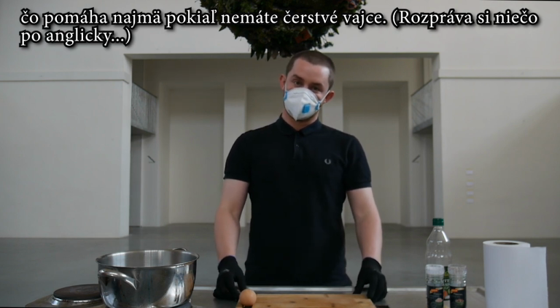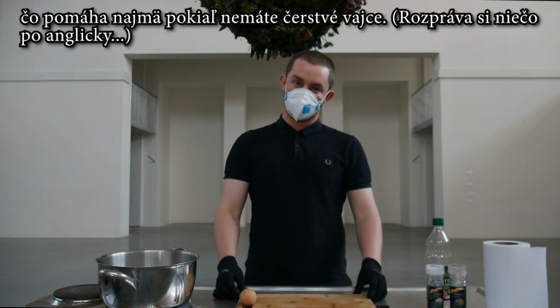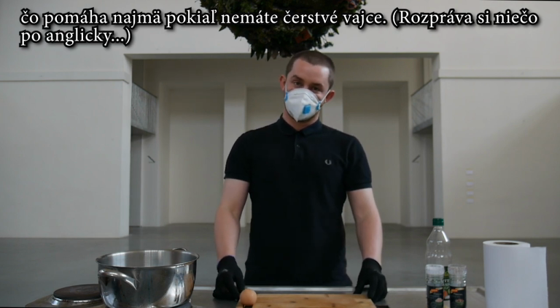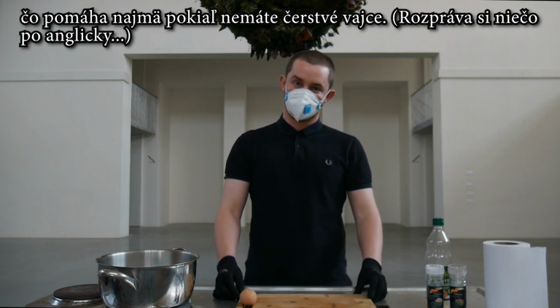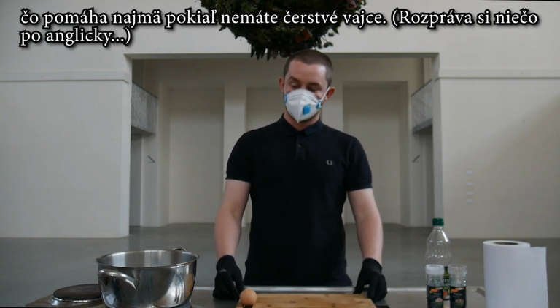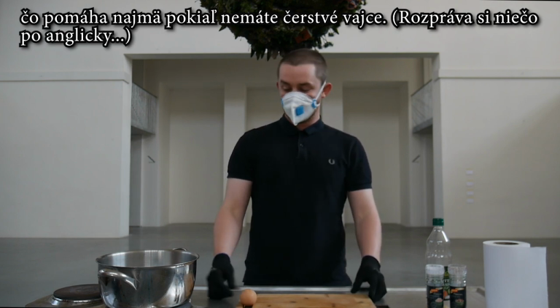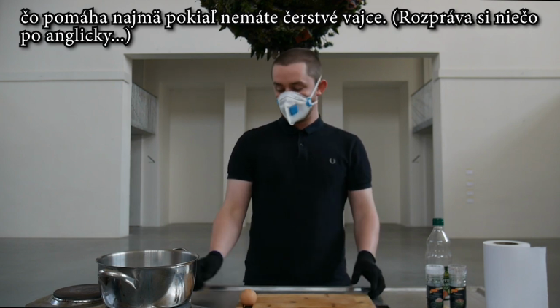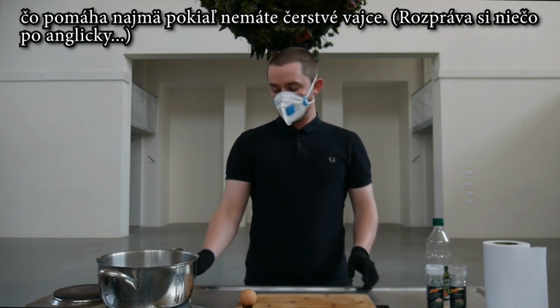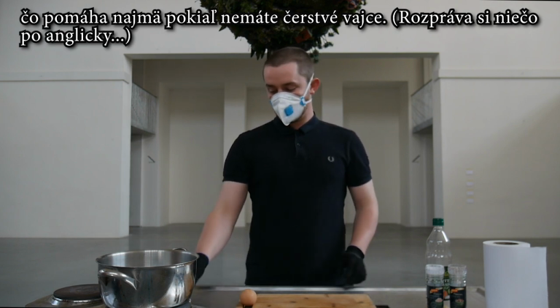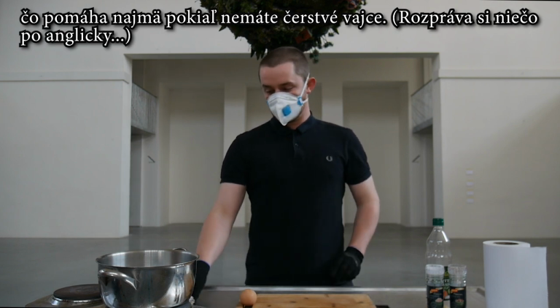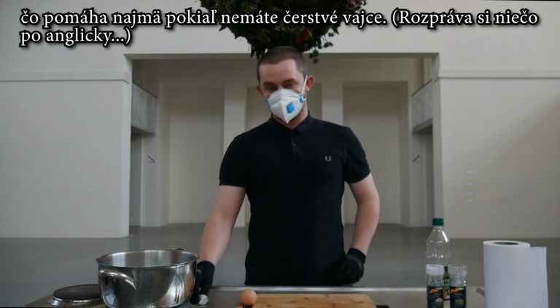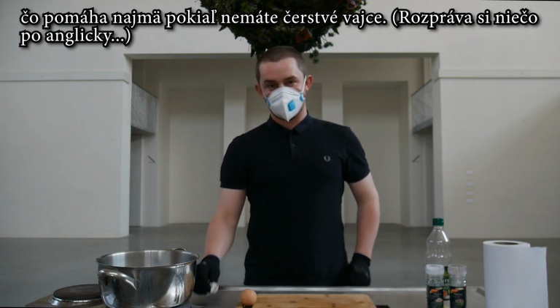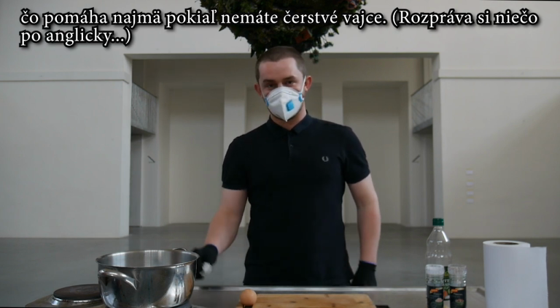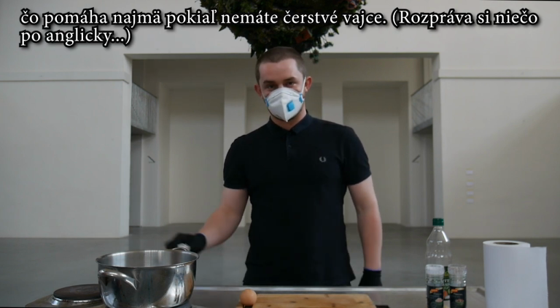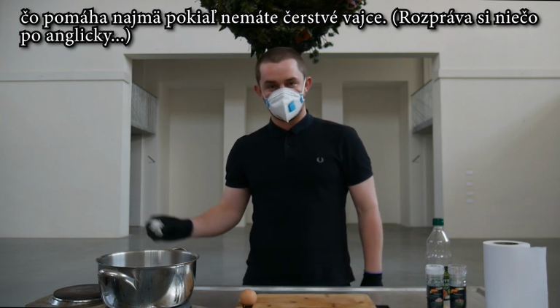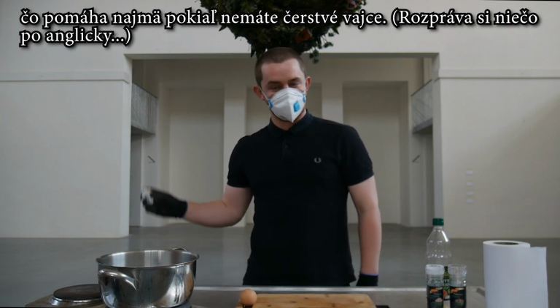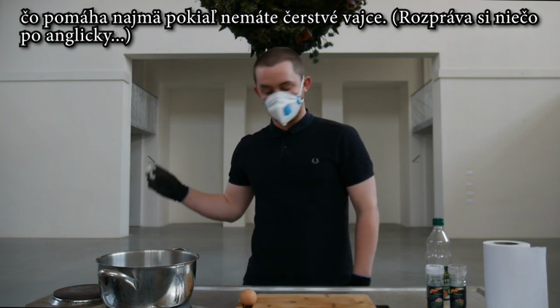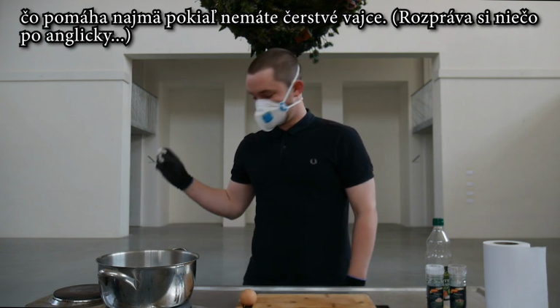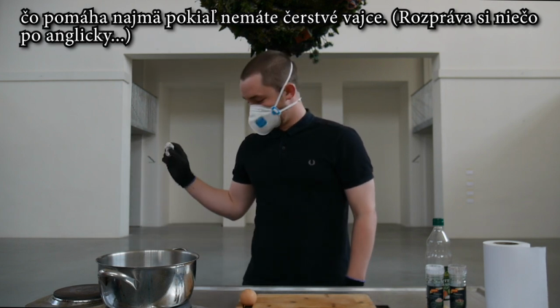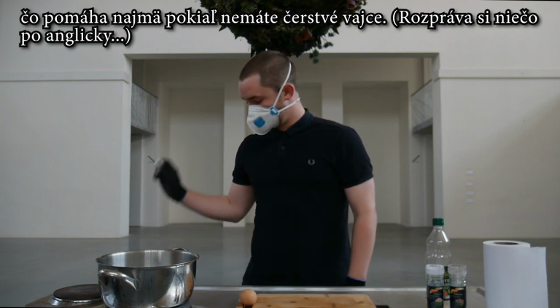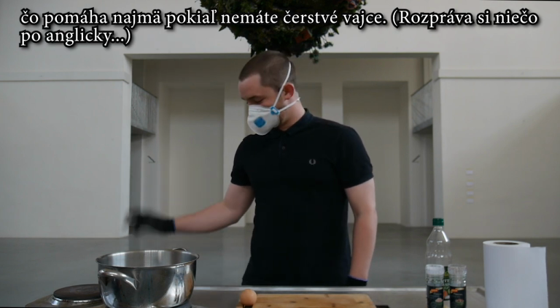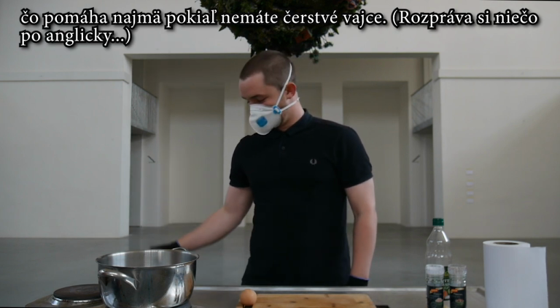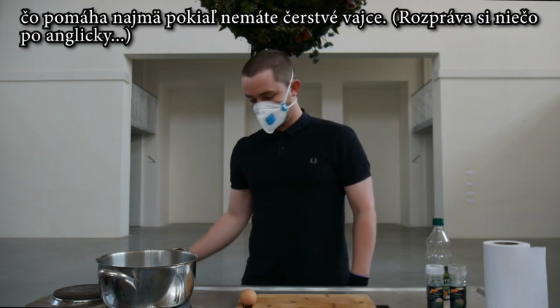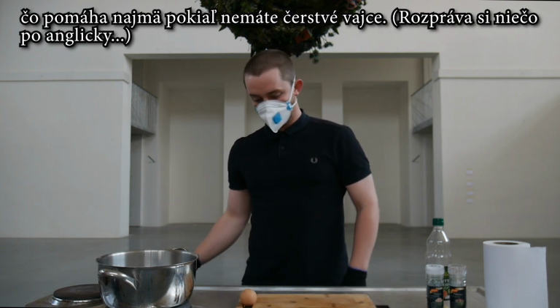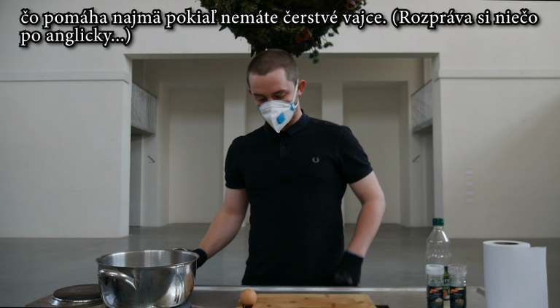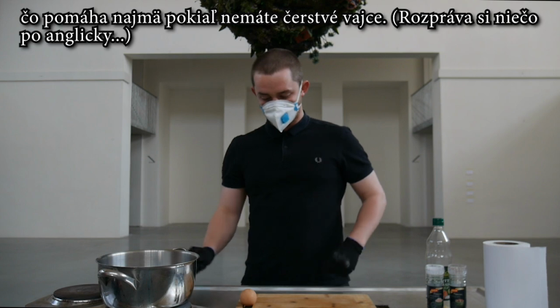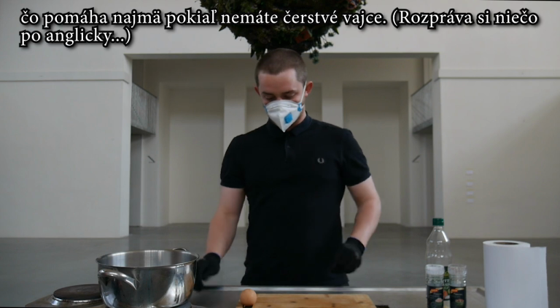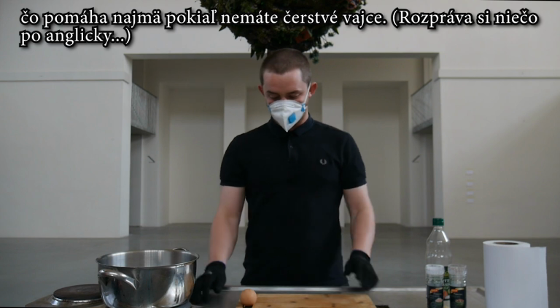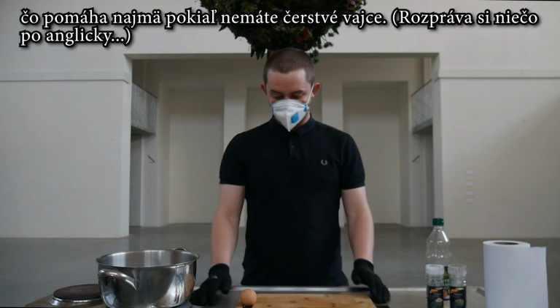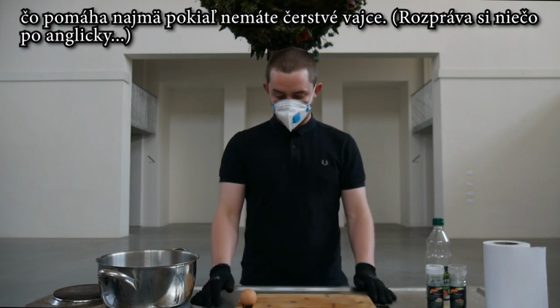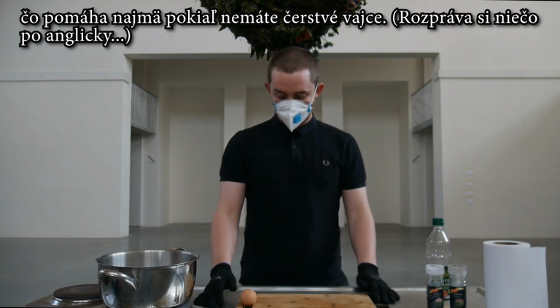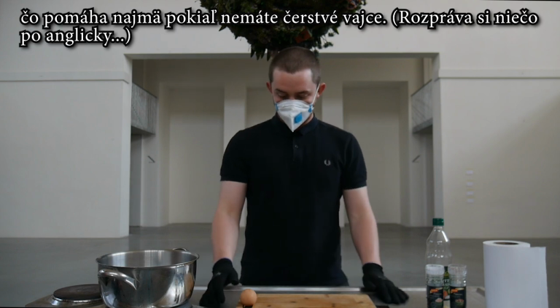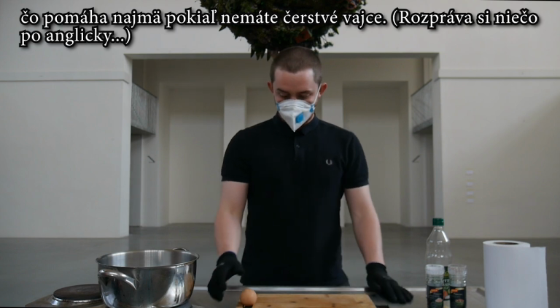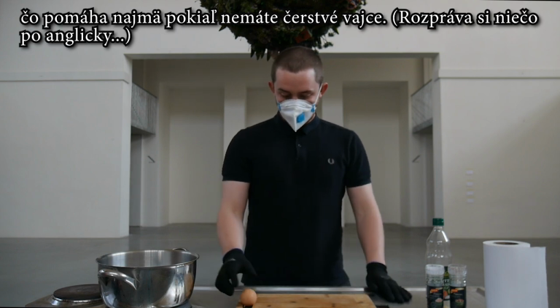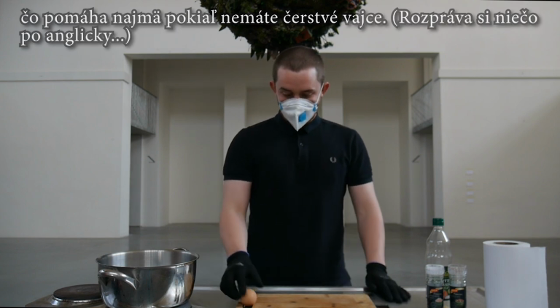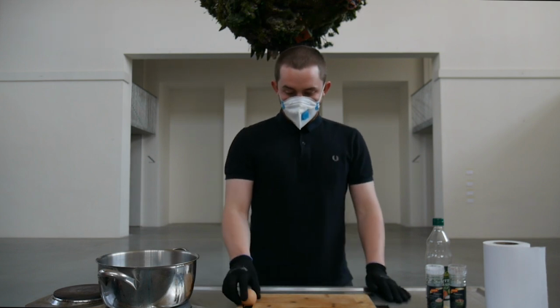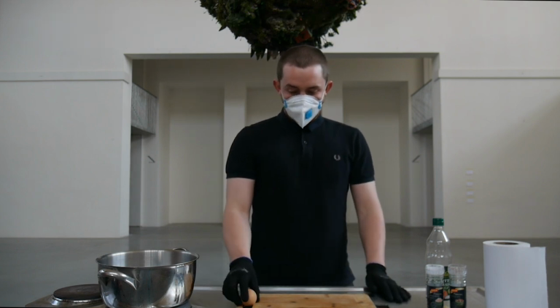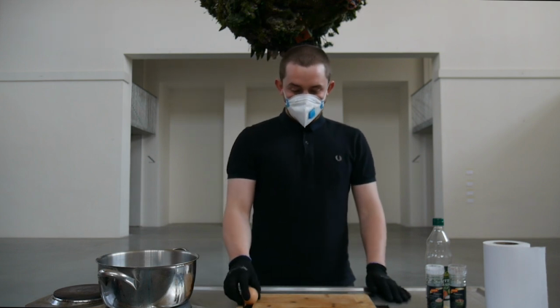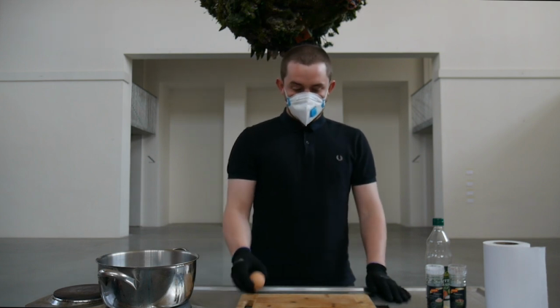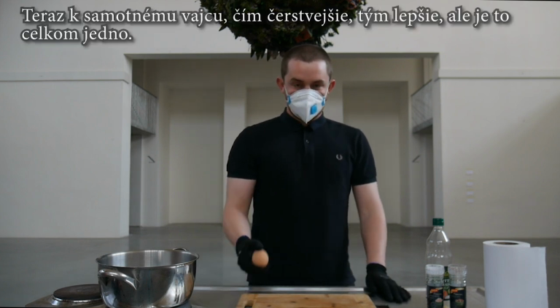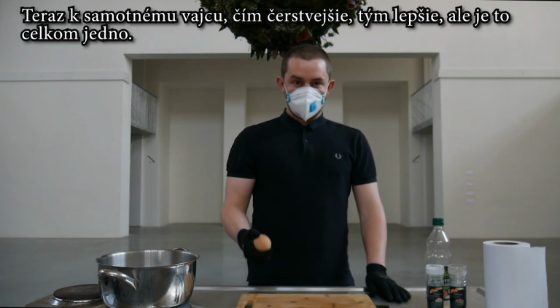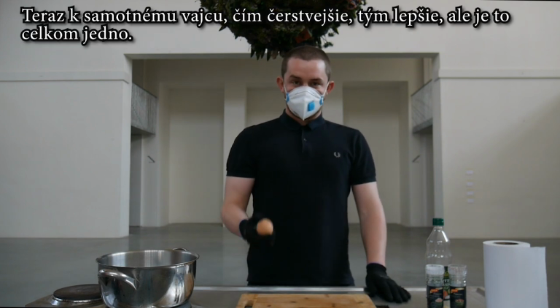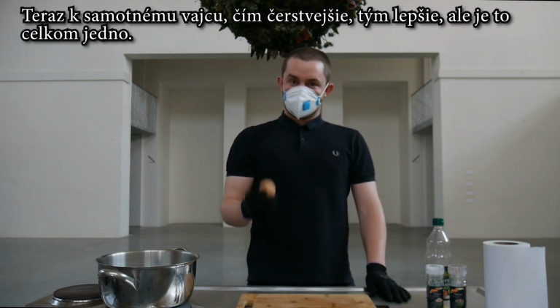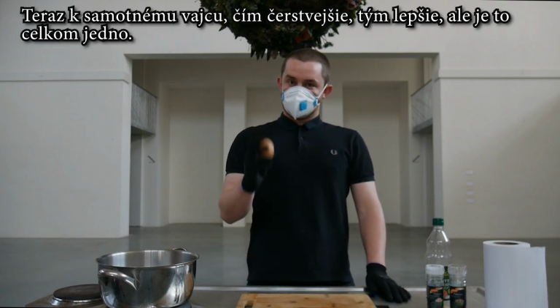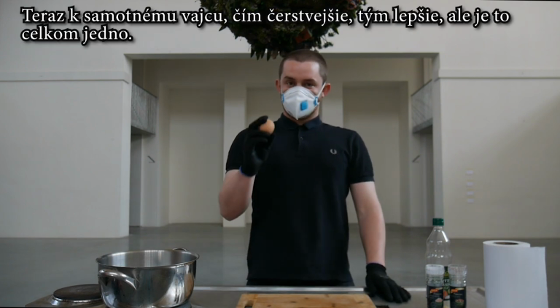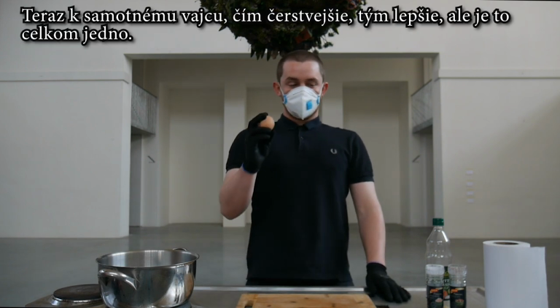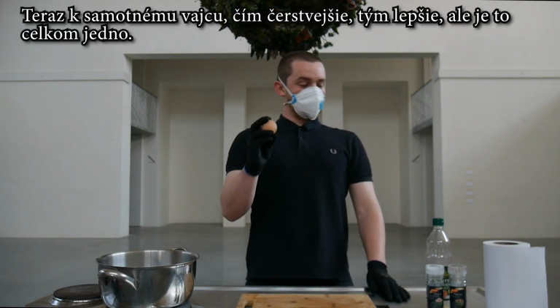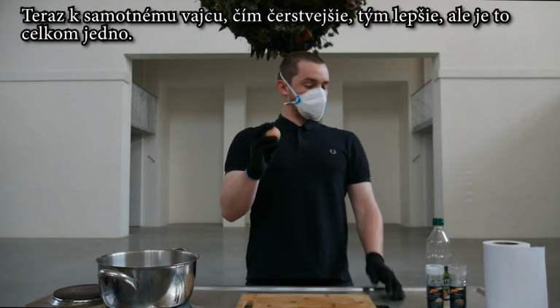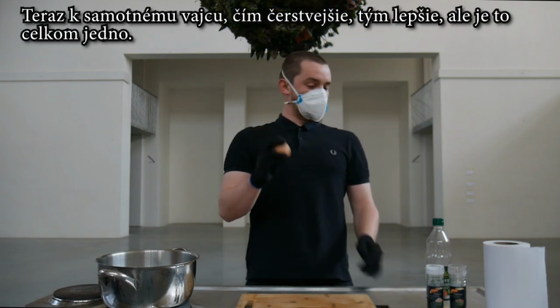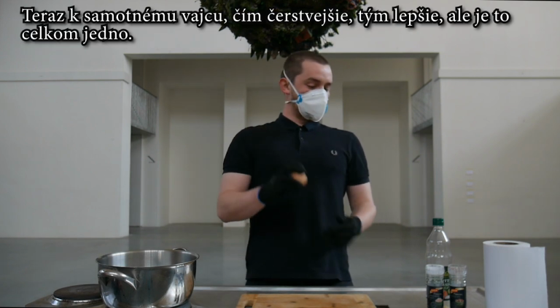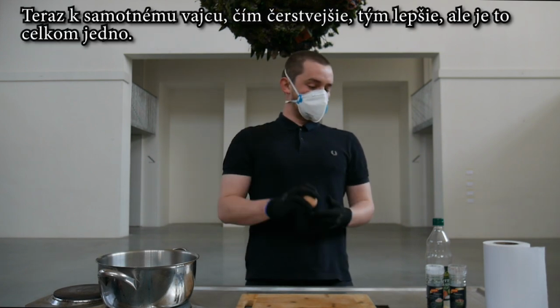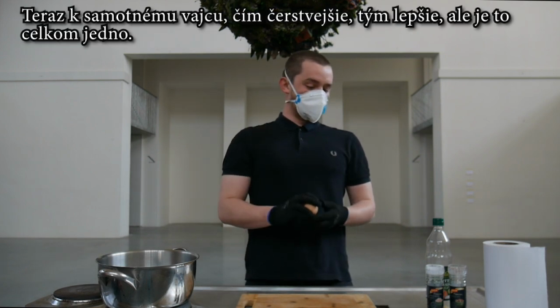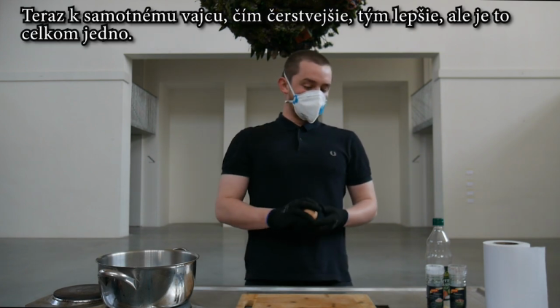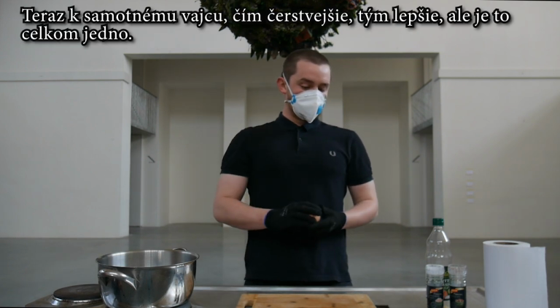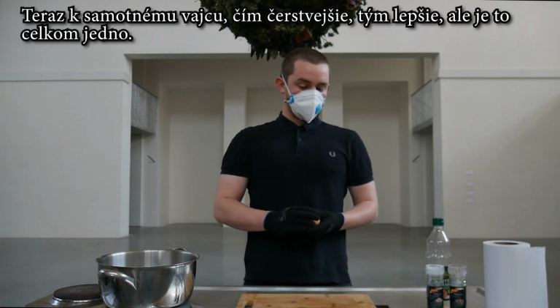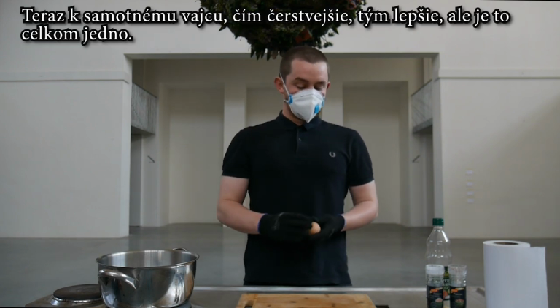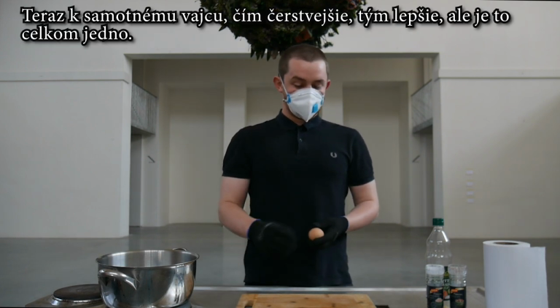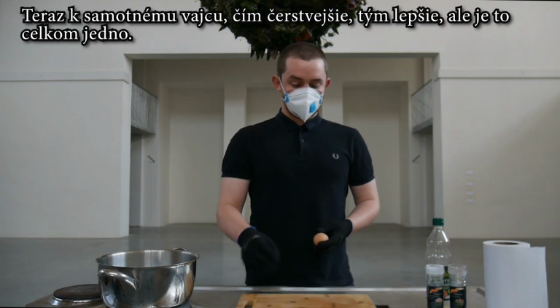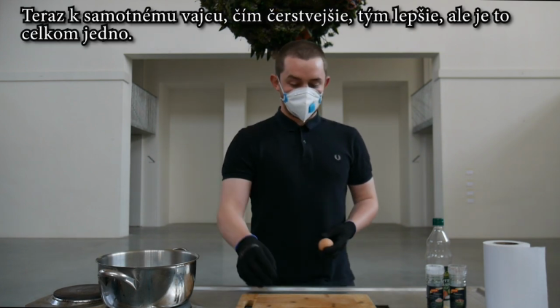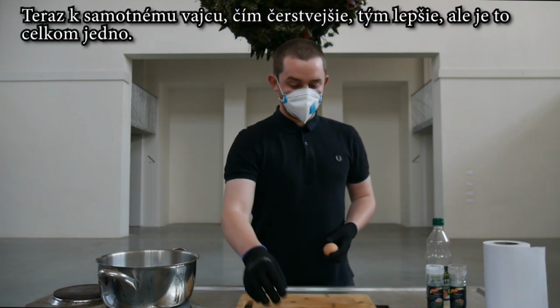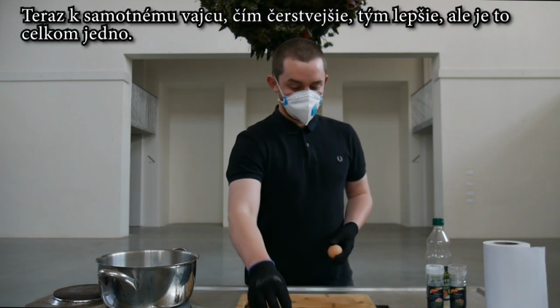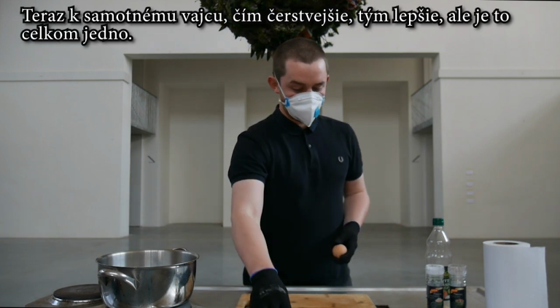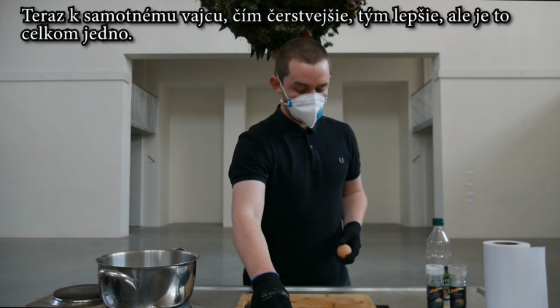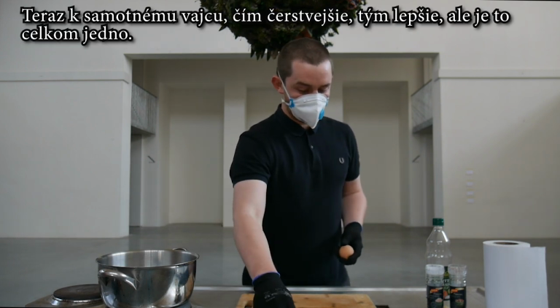Which I imagine at the moment not many people have fresh eggs. Now with the egg, the fresher the better, but it doesn't really matter.